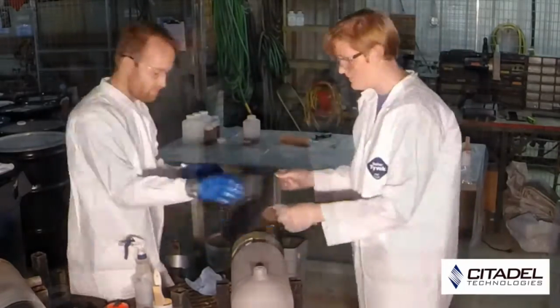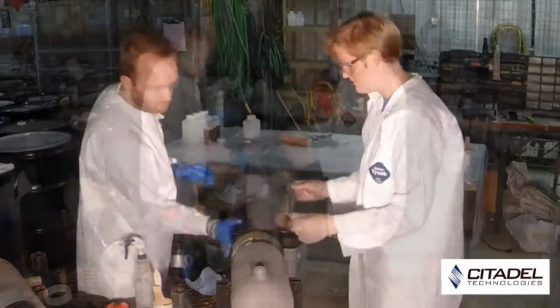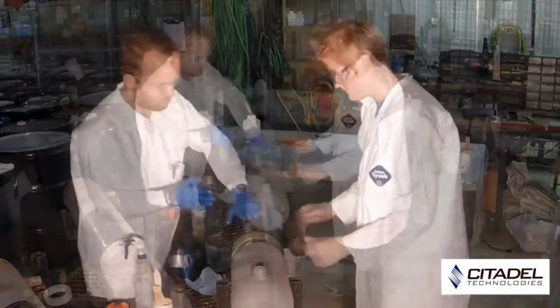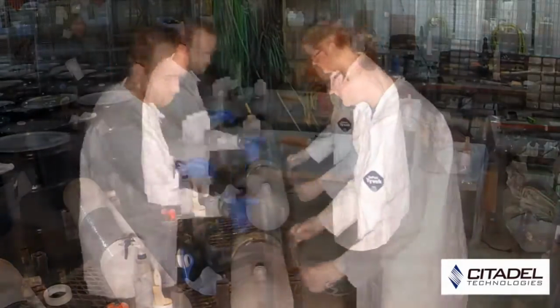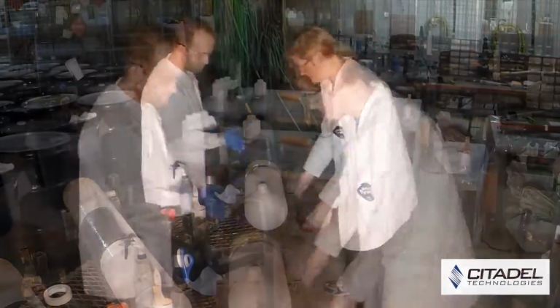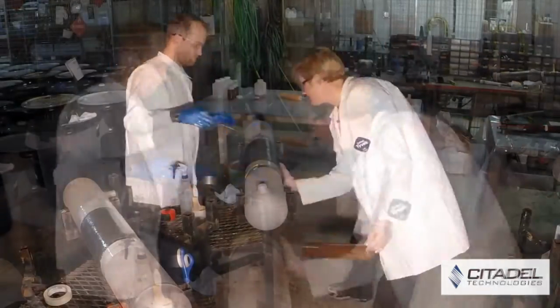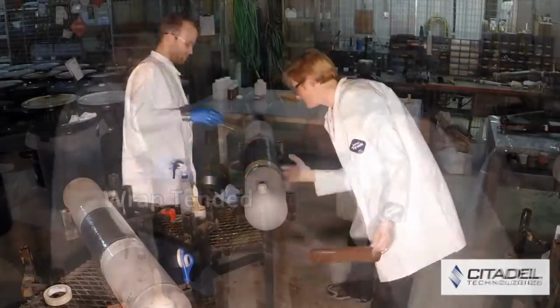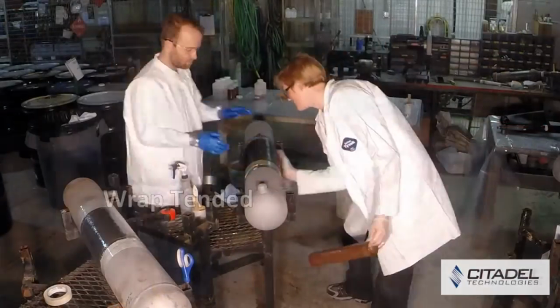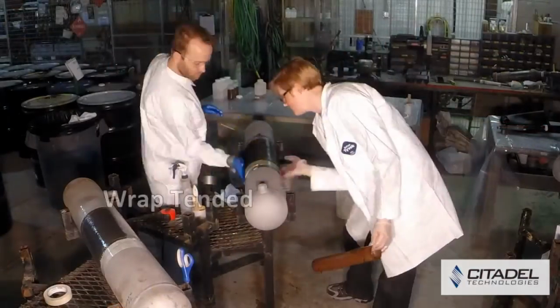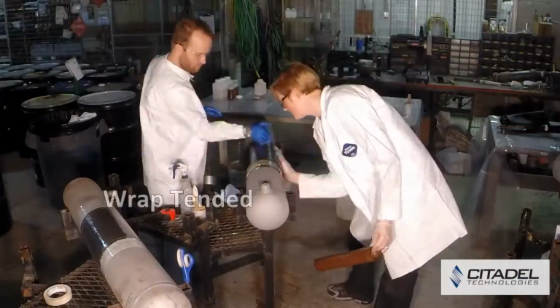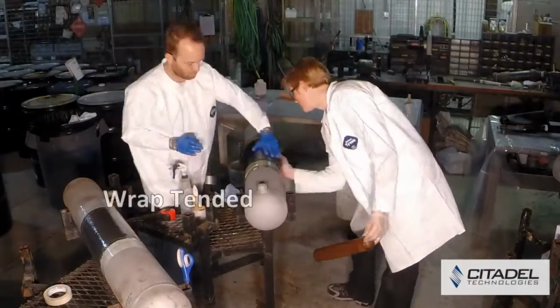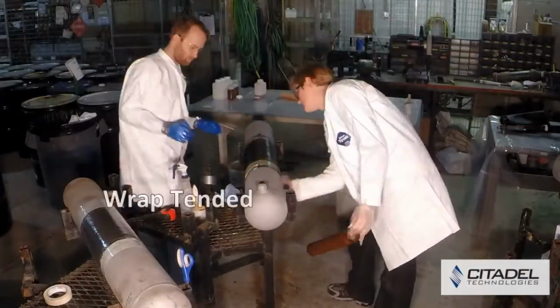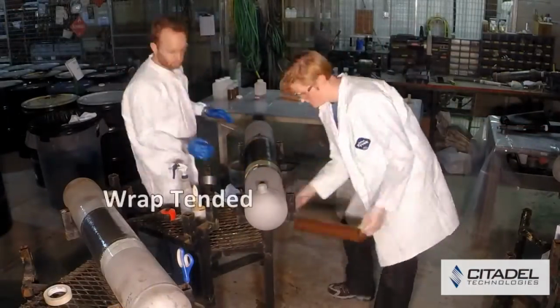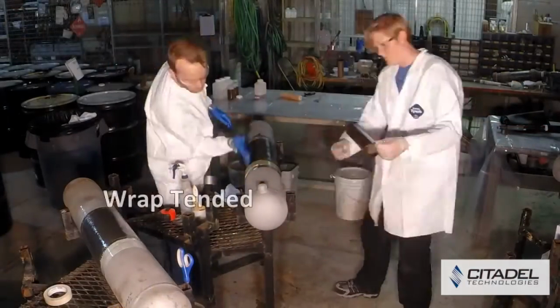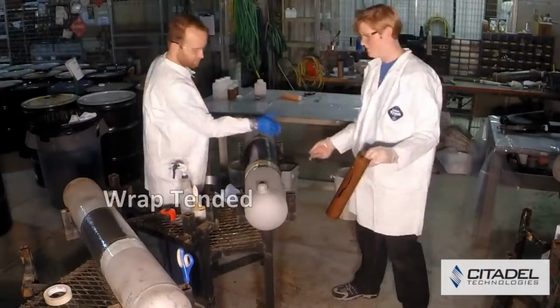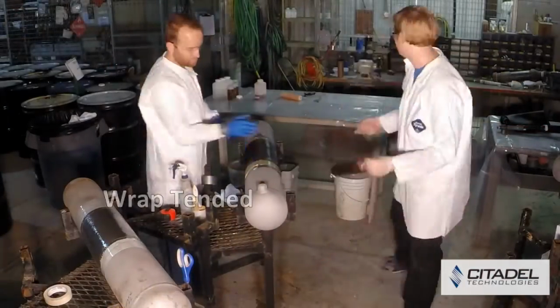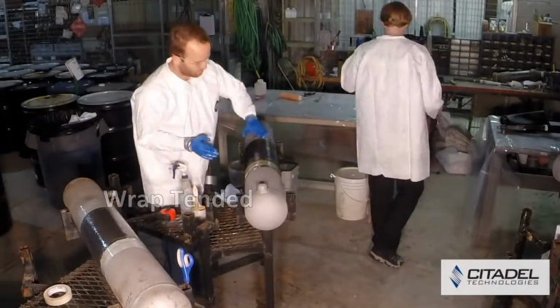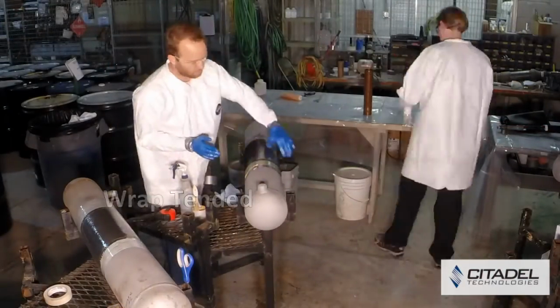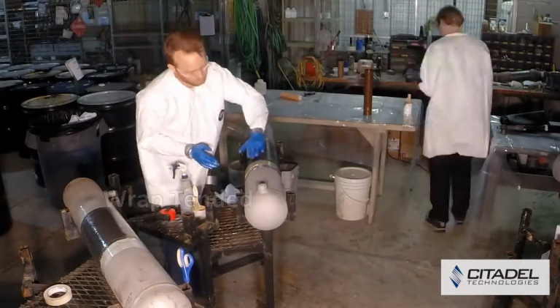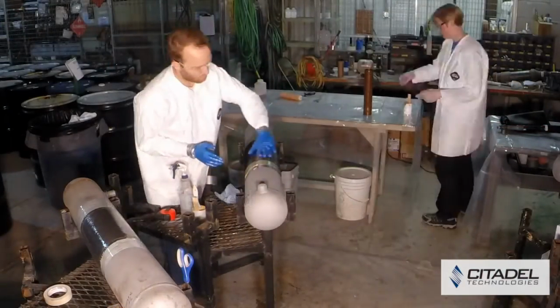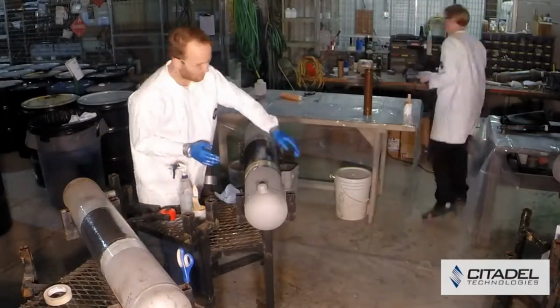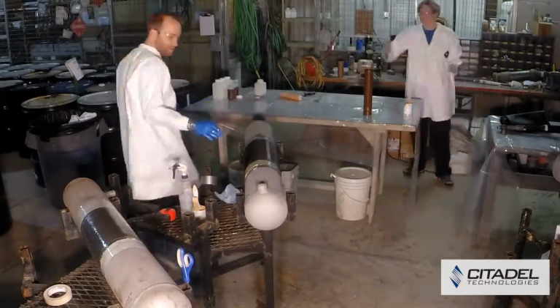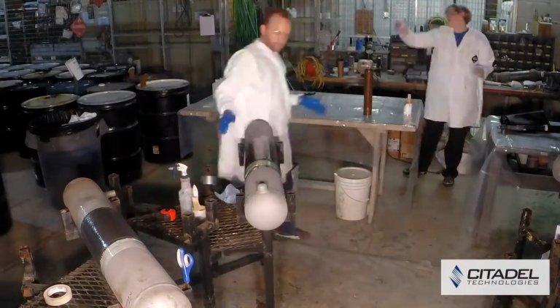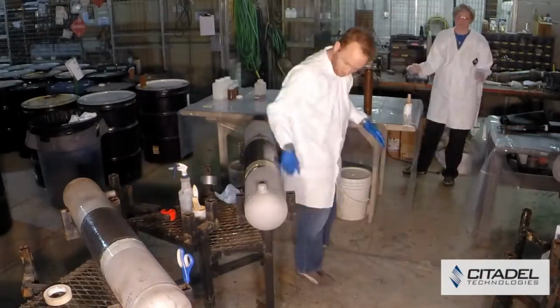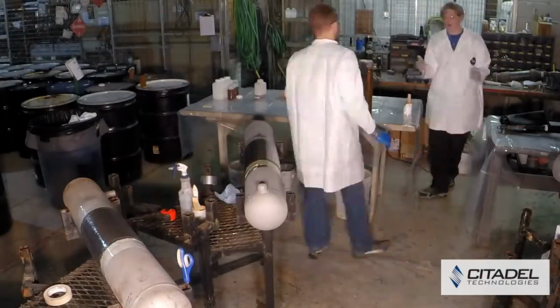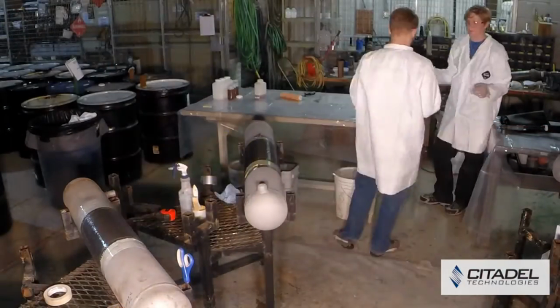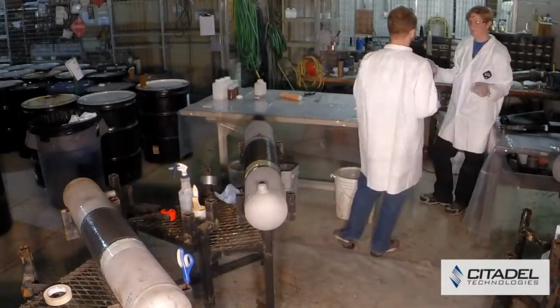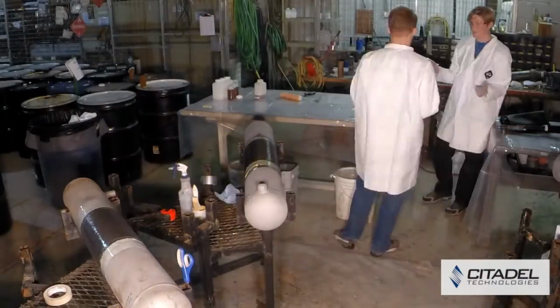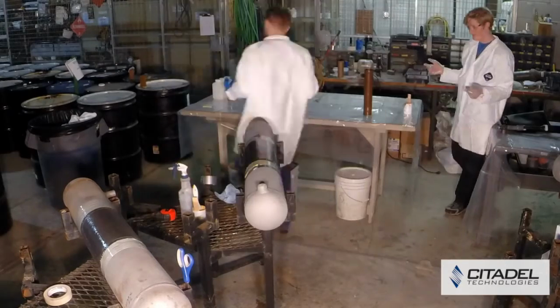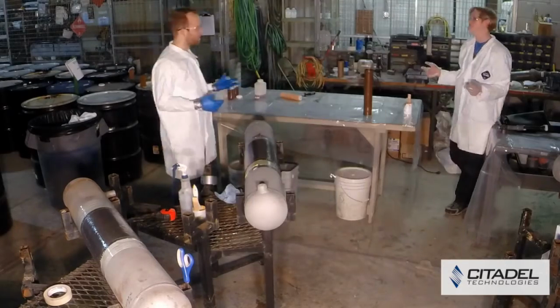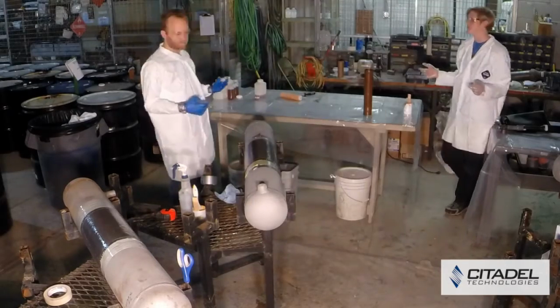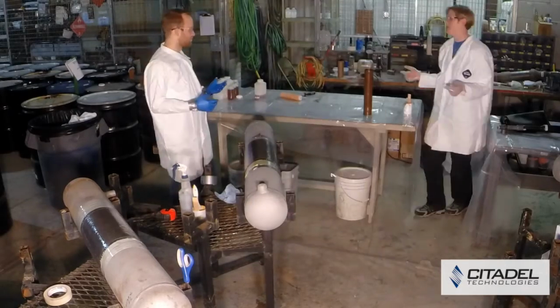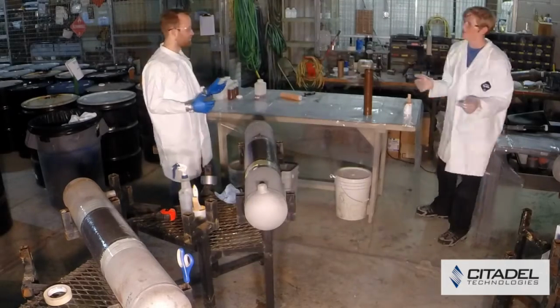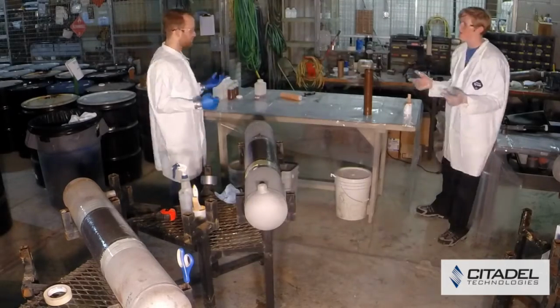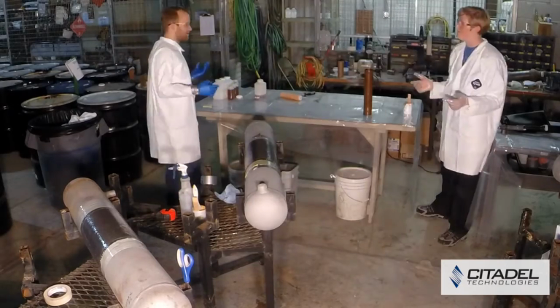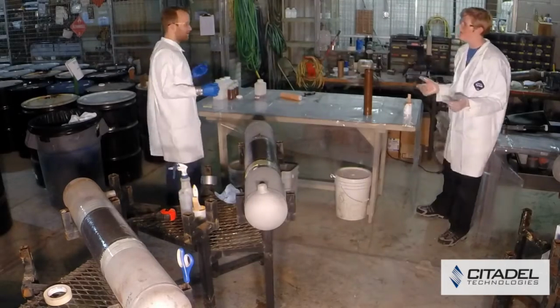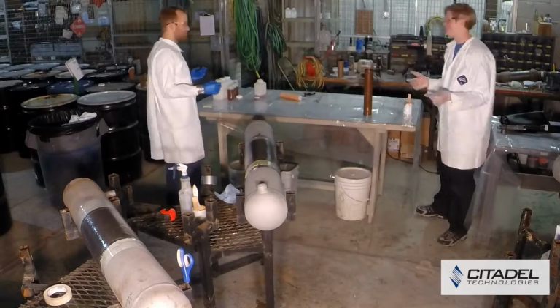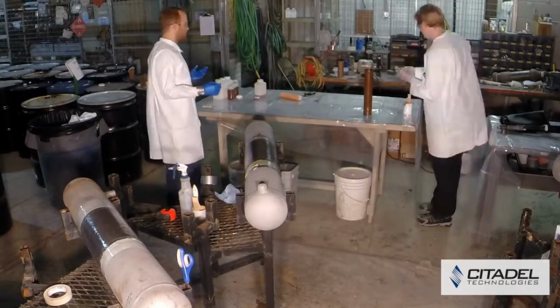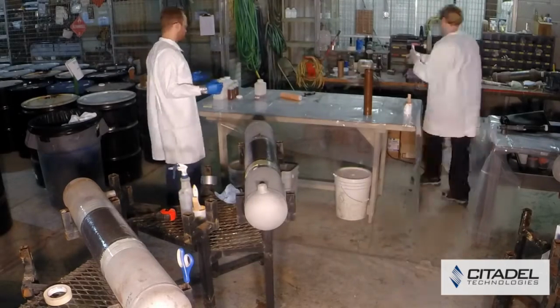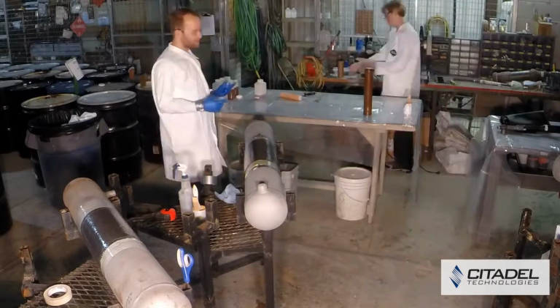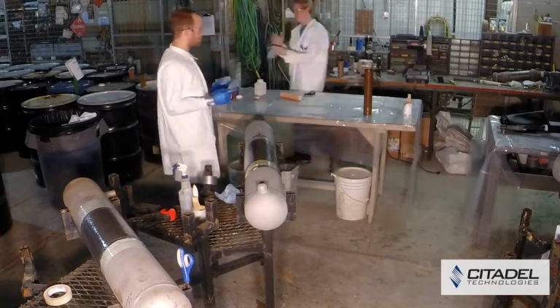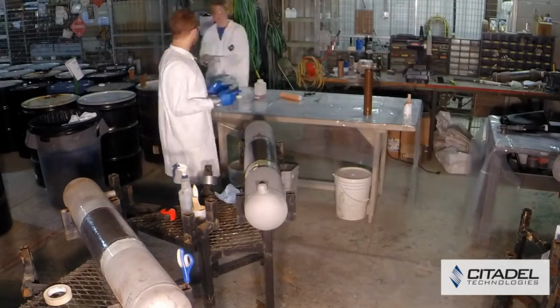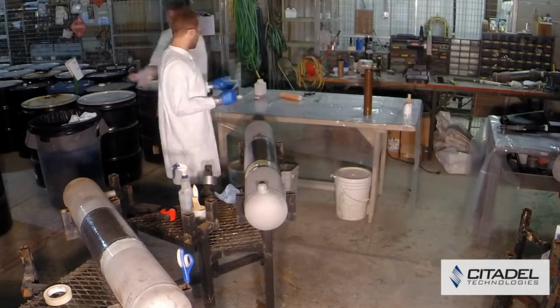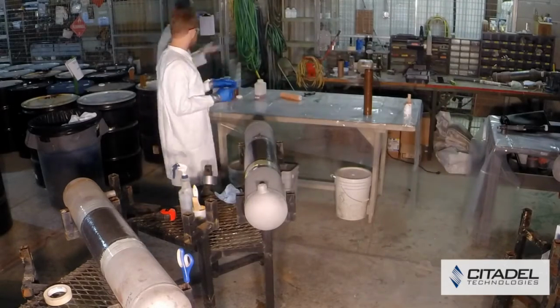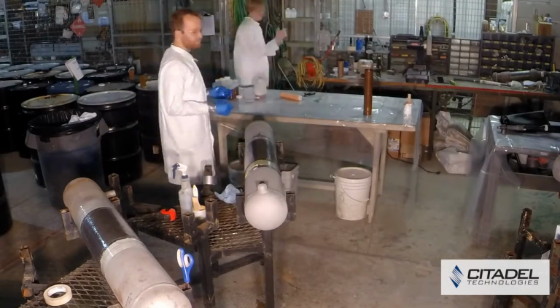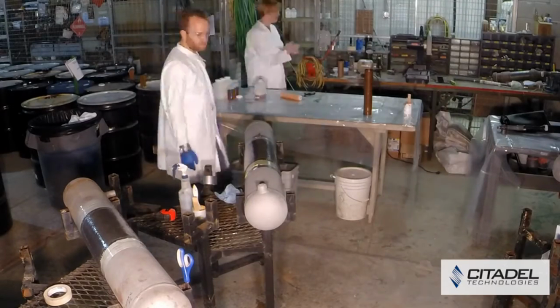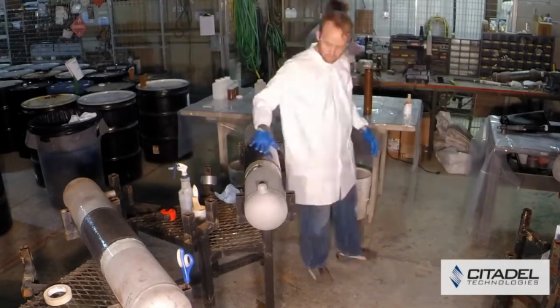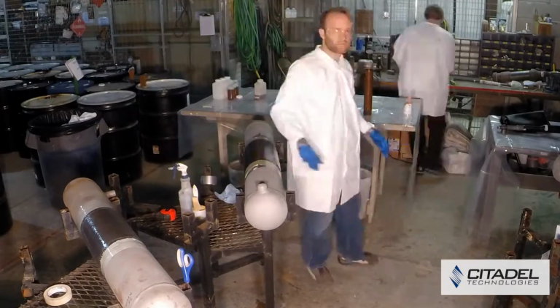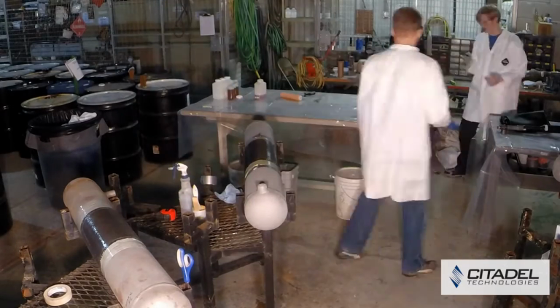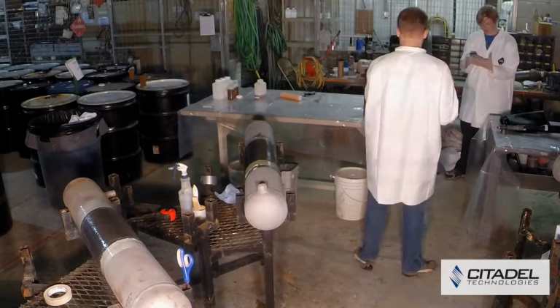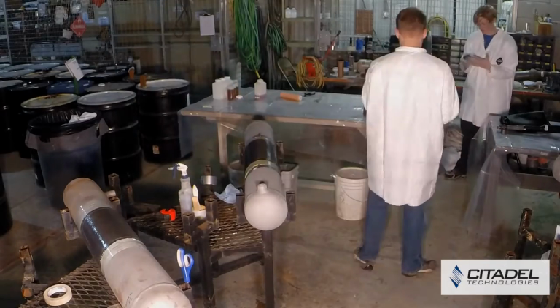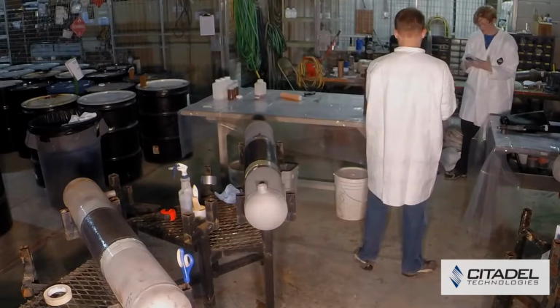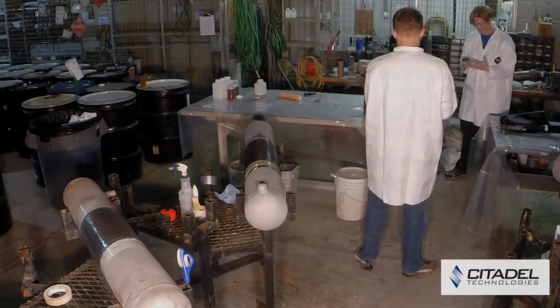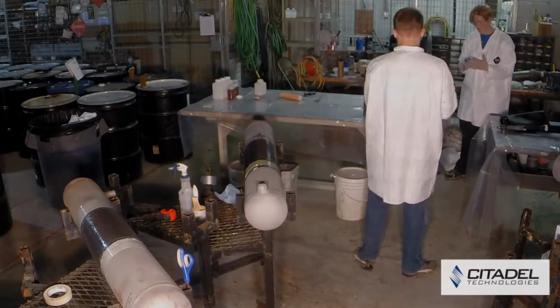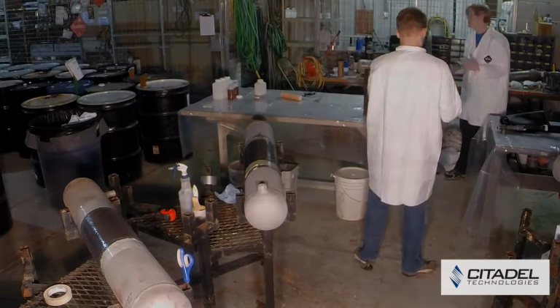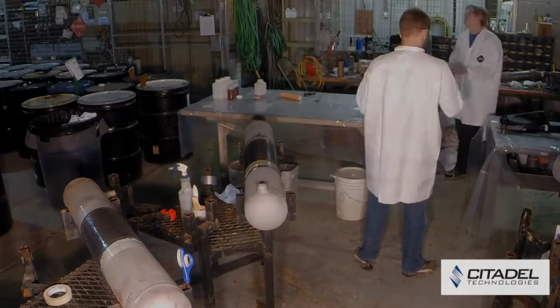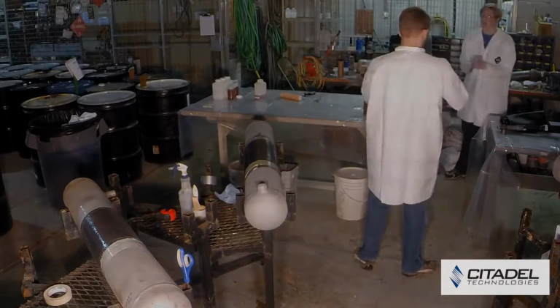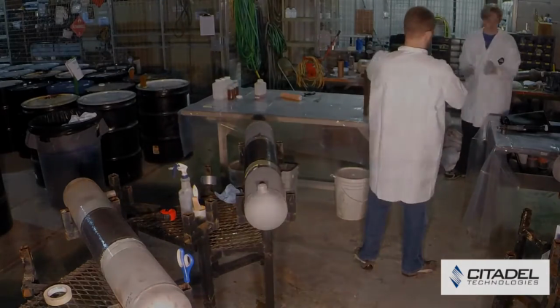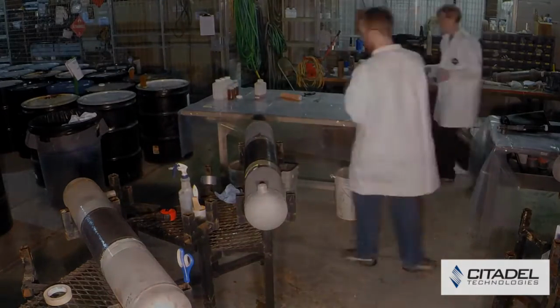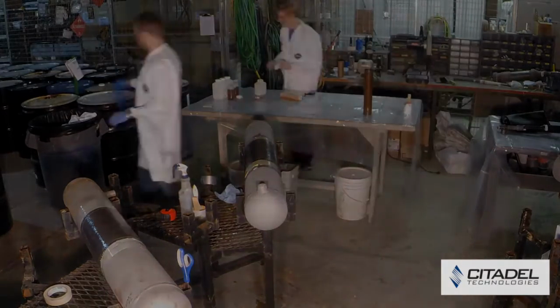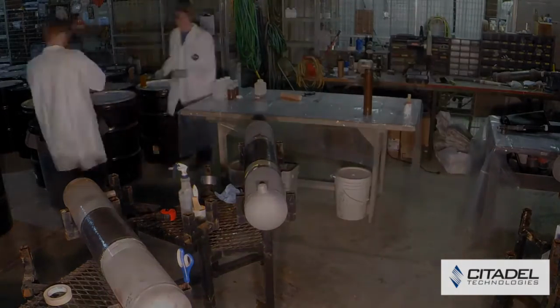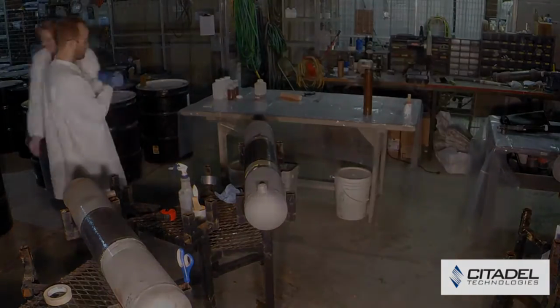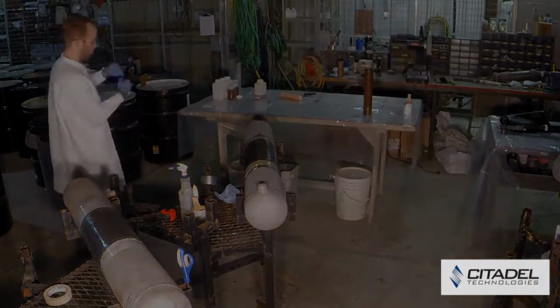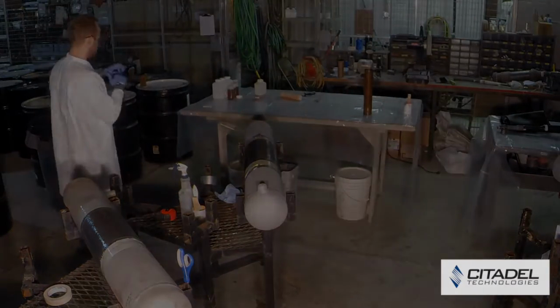For repairs that require surfaces to be modified, the High Modulus Filler Putty can be applied.